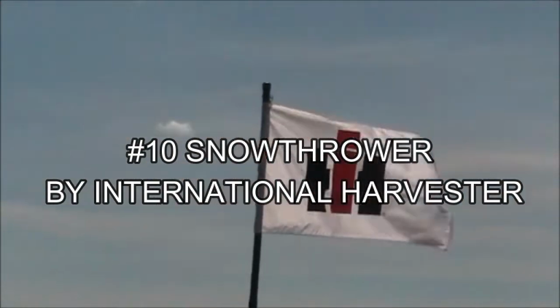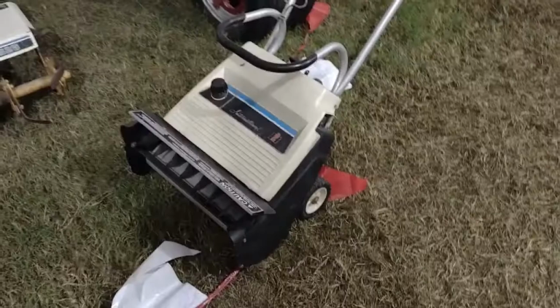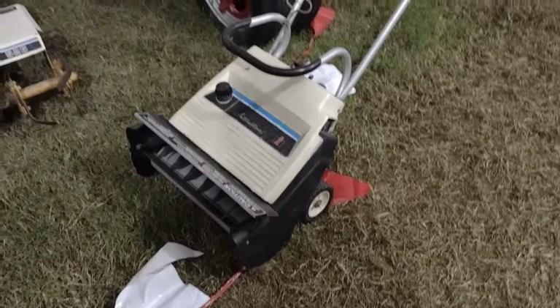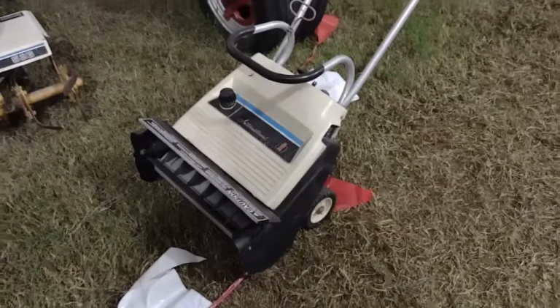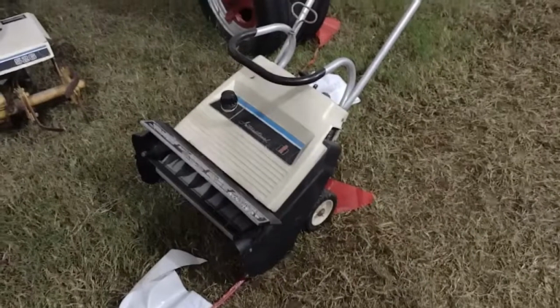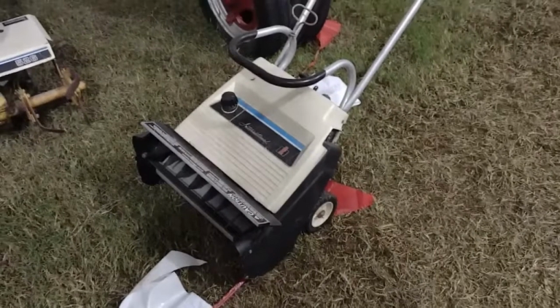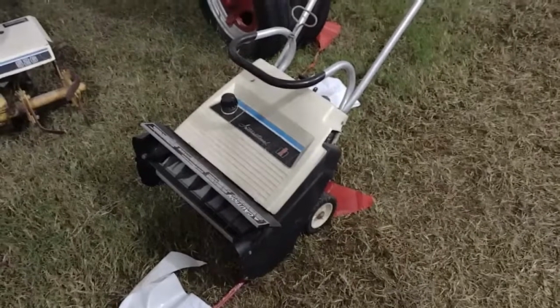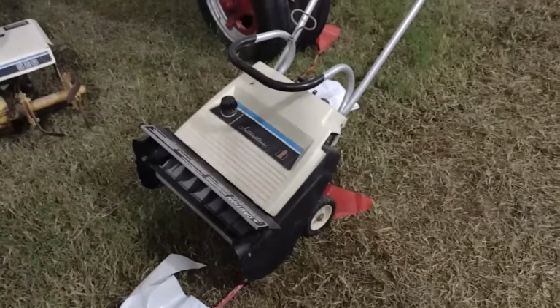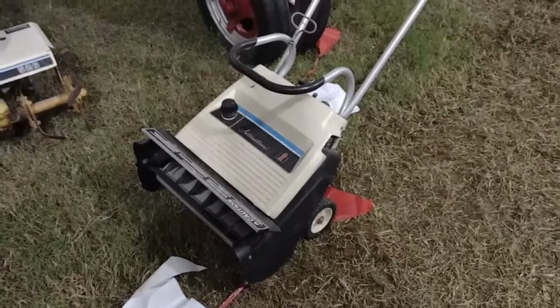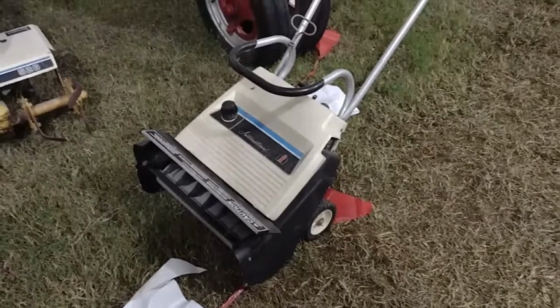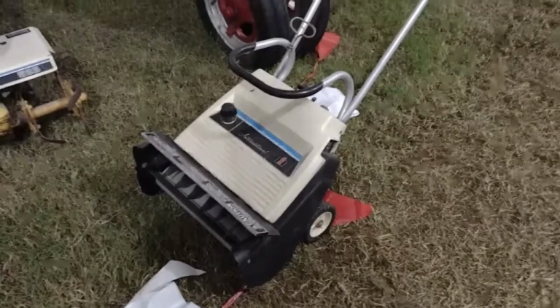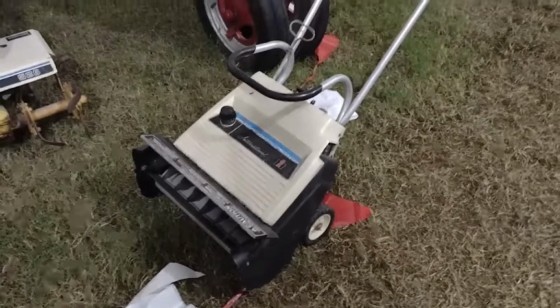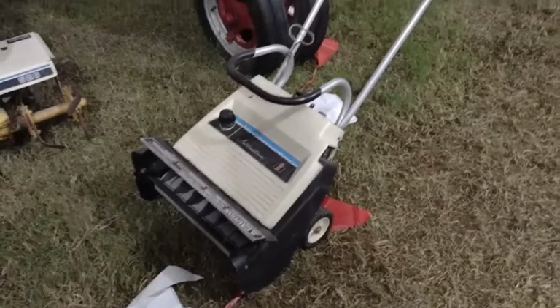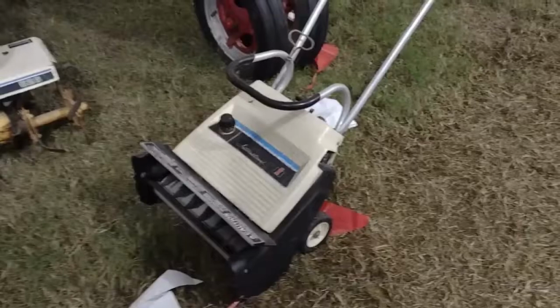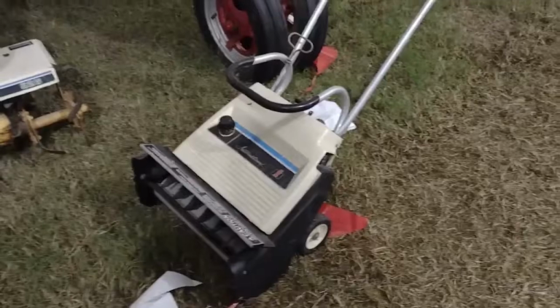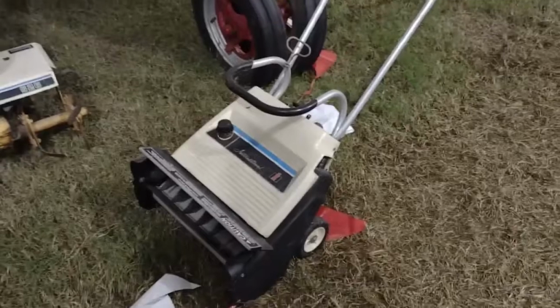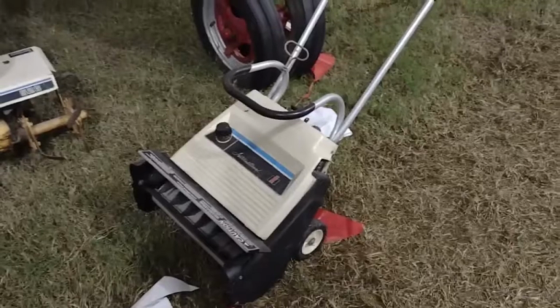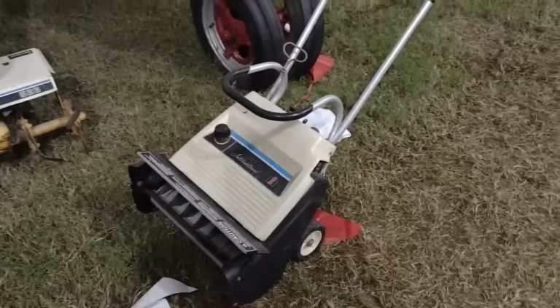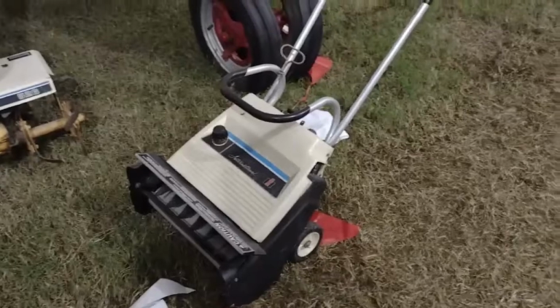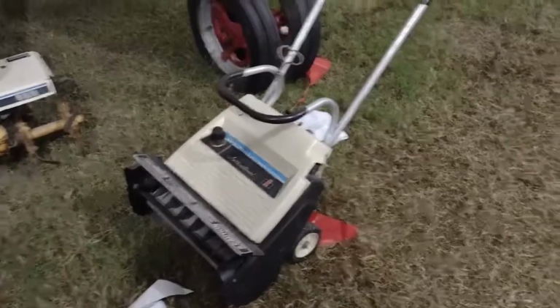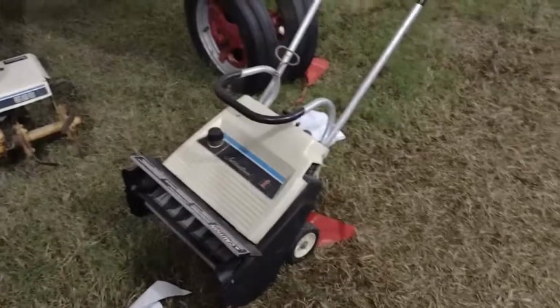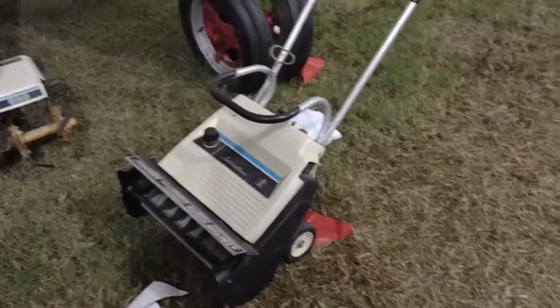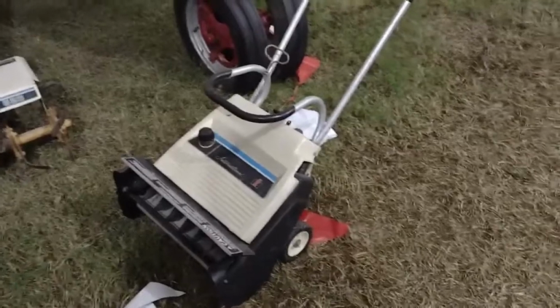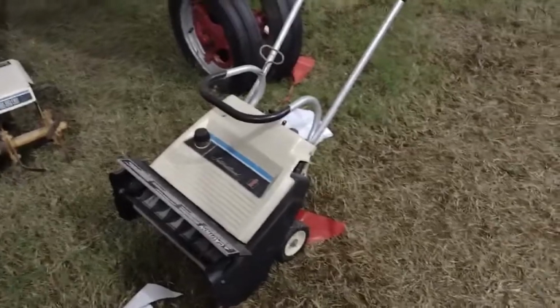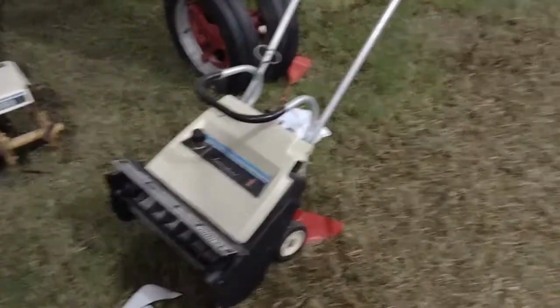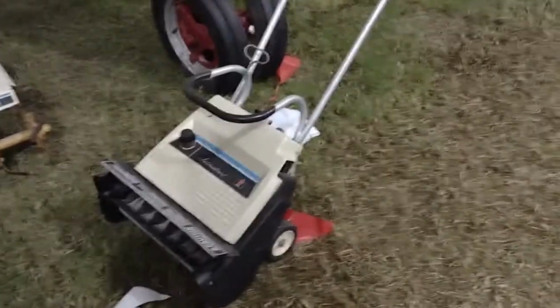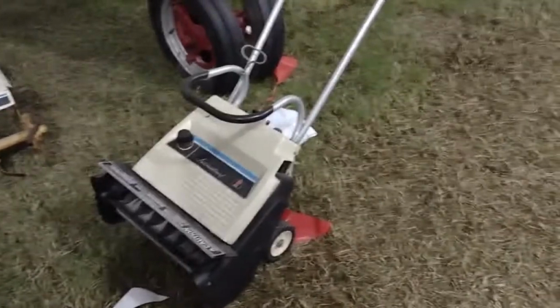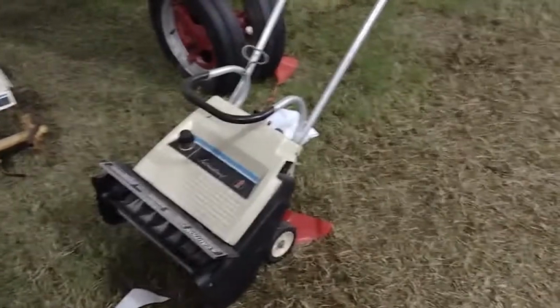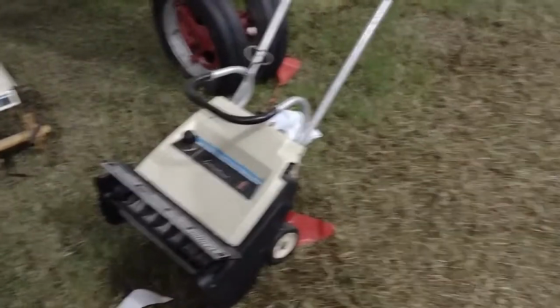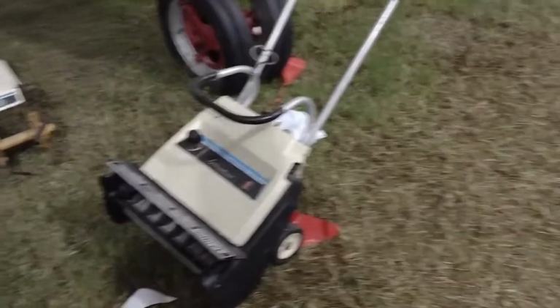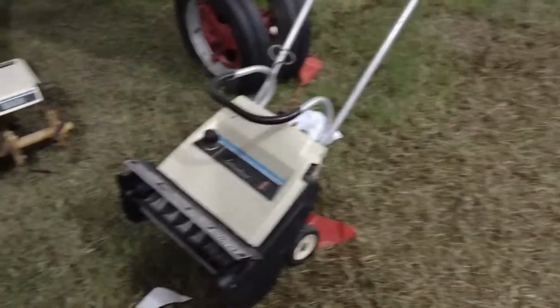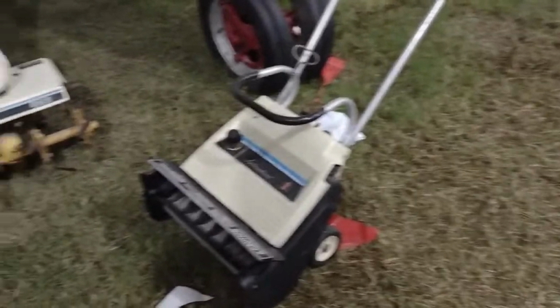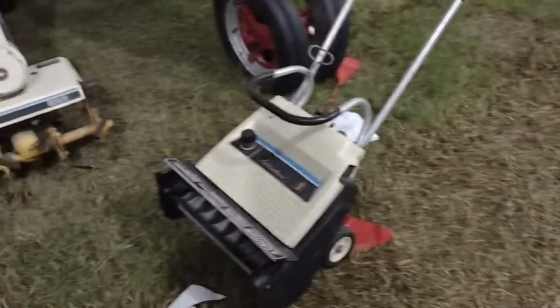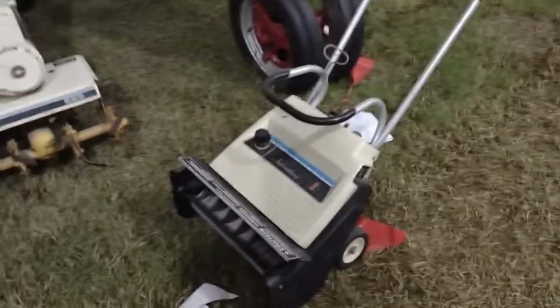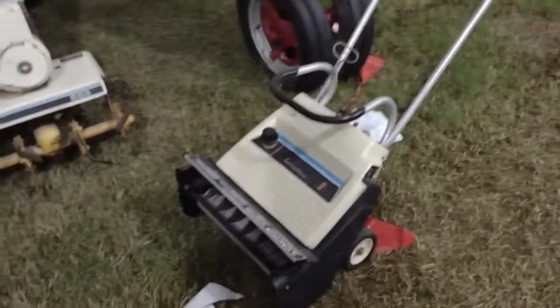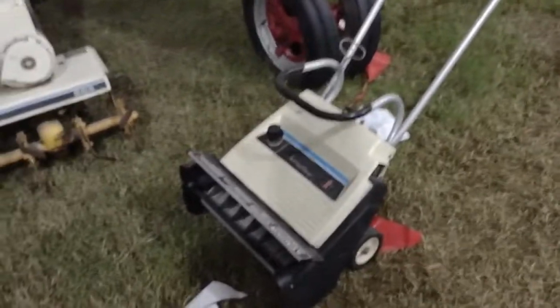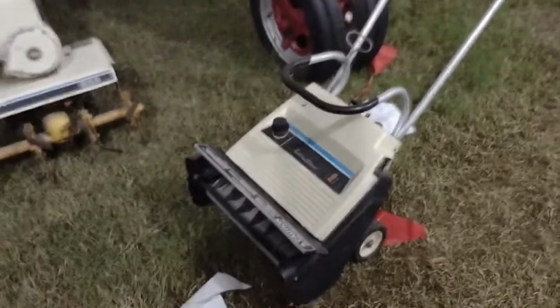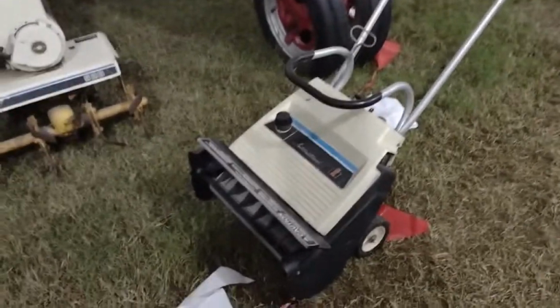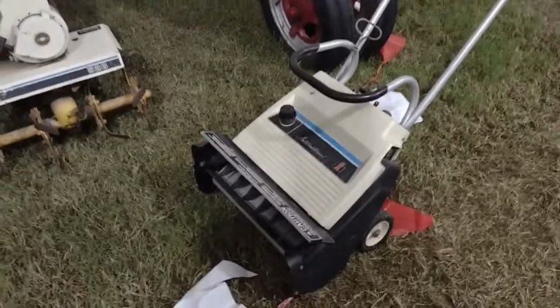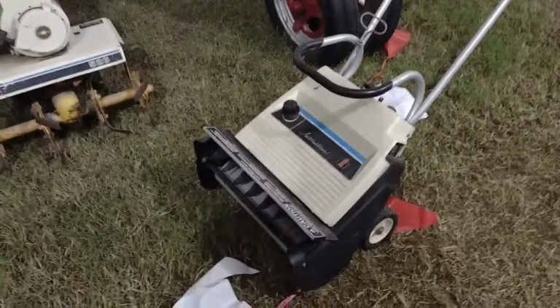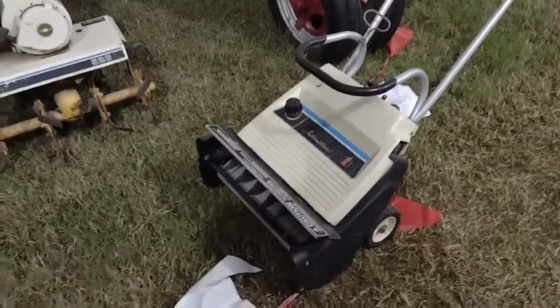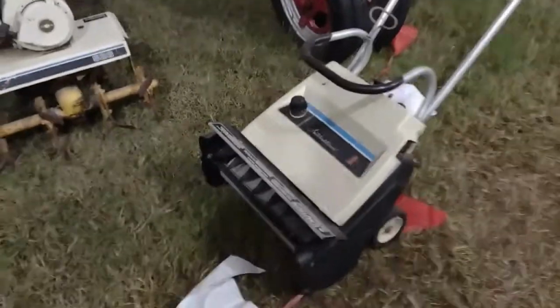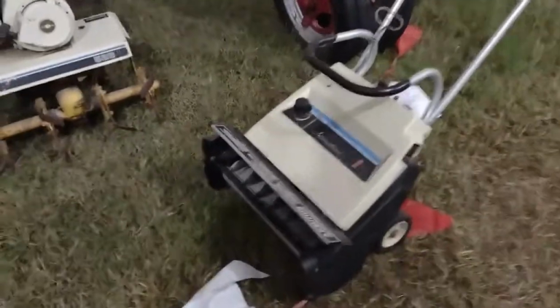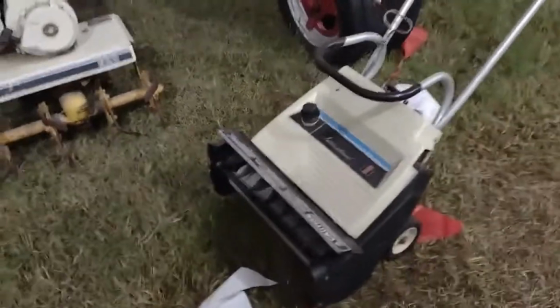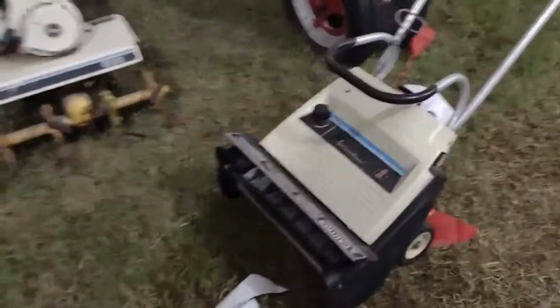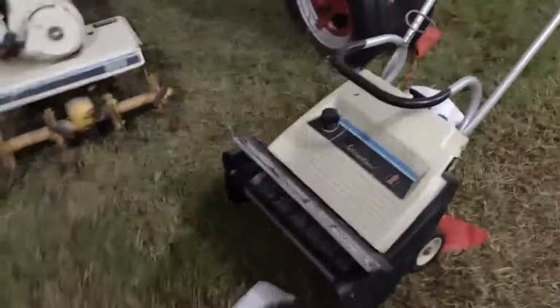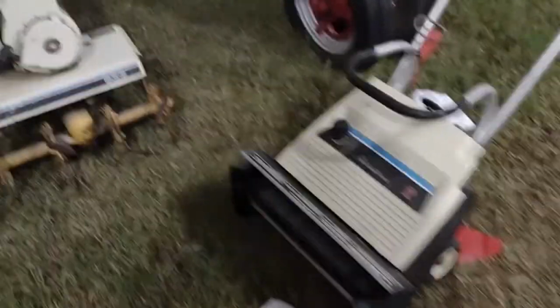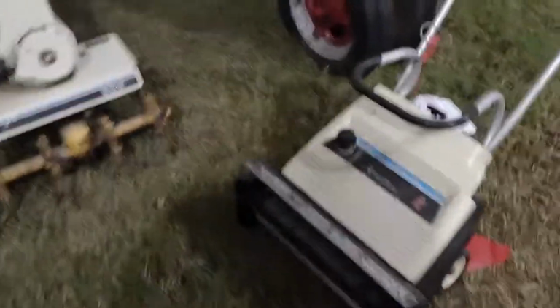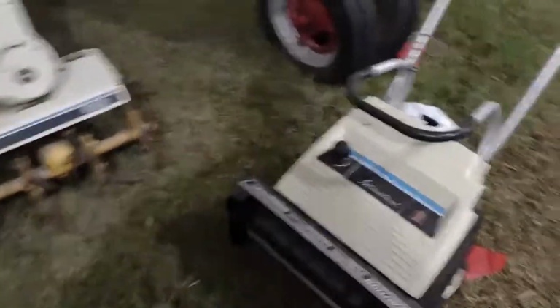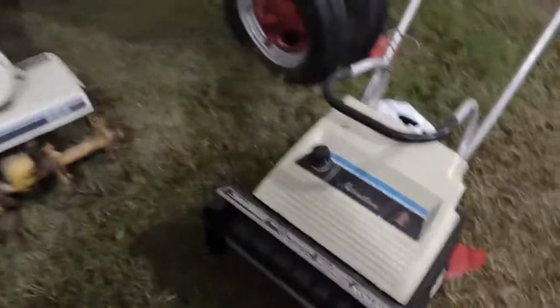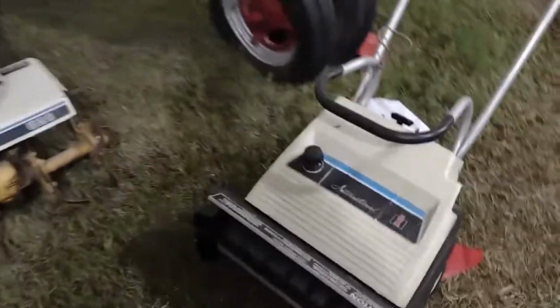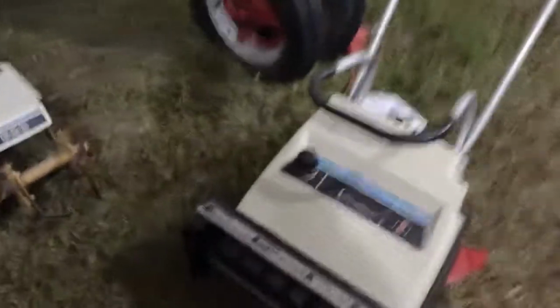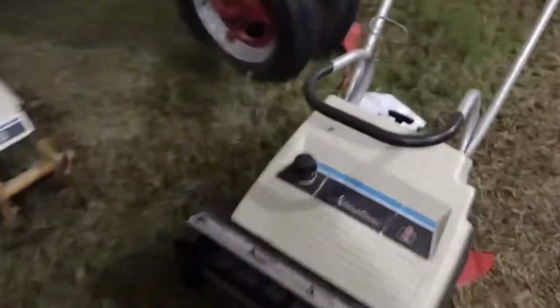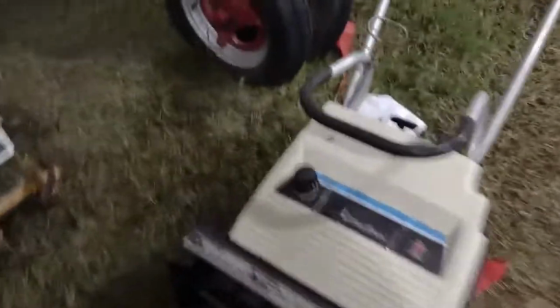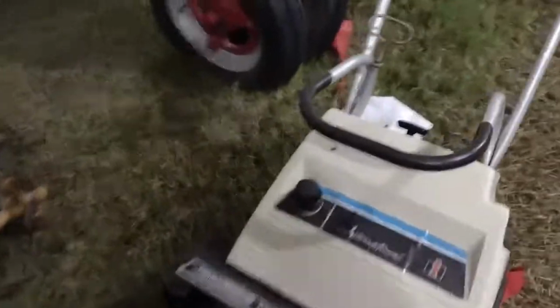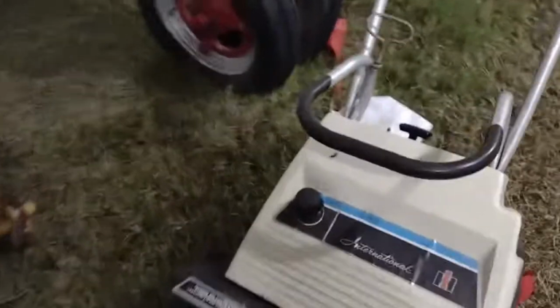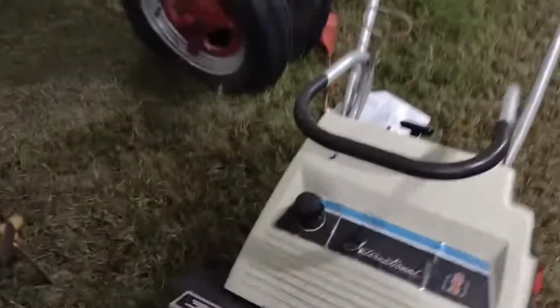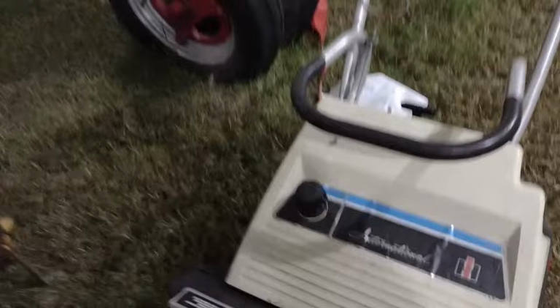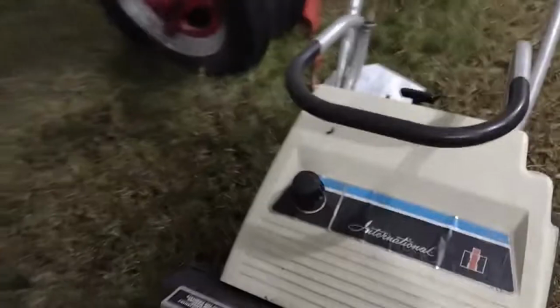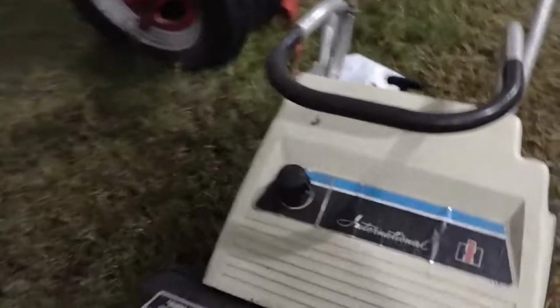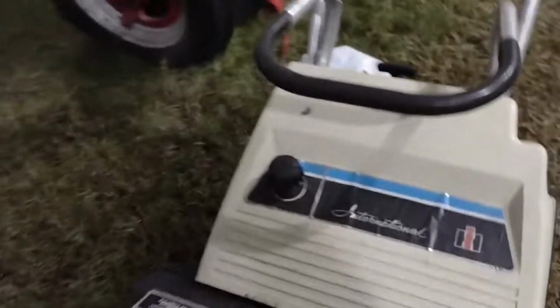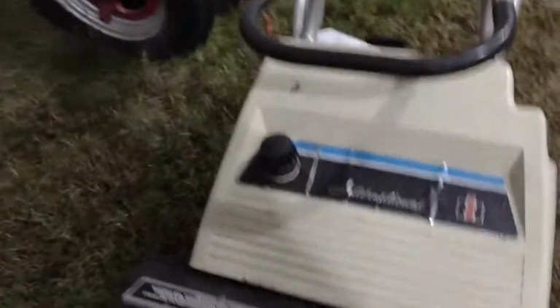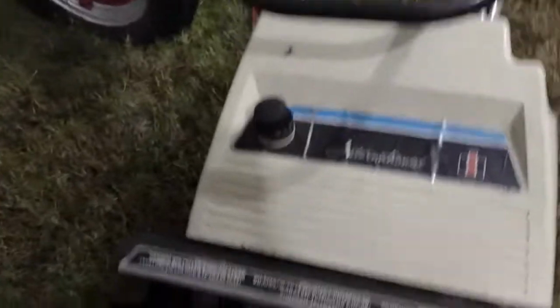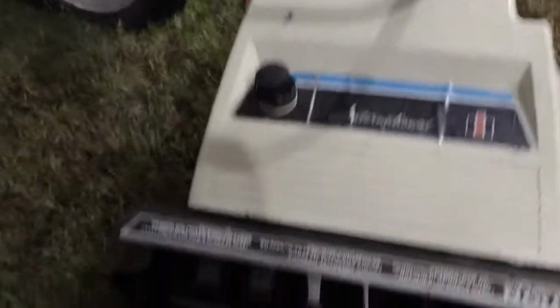This is Farmall 51. You have to excuse the fireworks — they're here at the fair. But this here's an International snow blower.